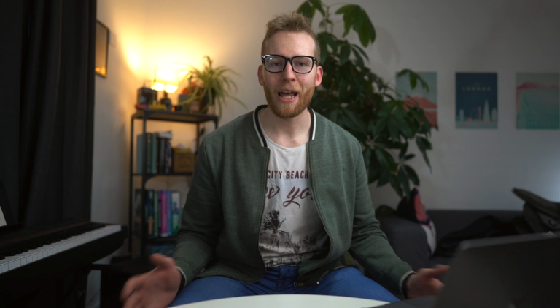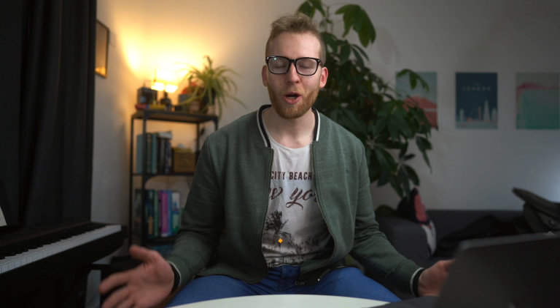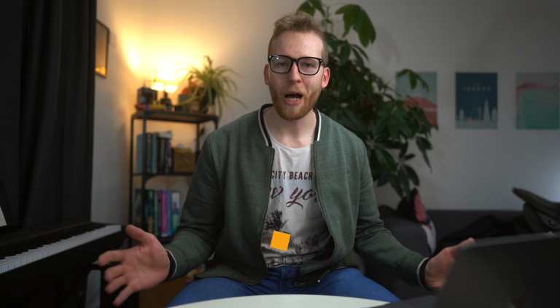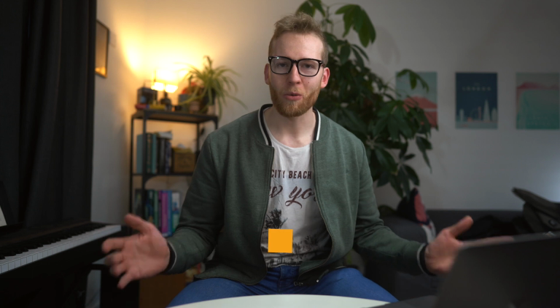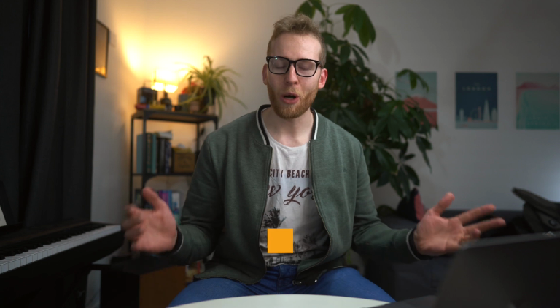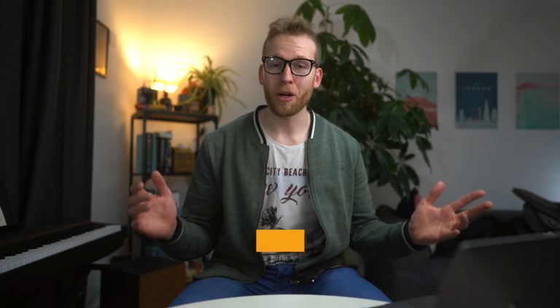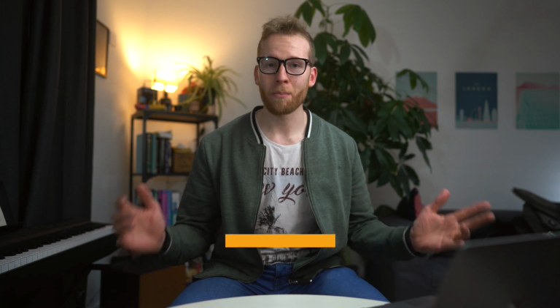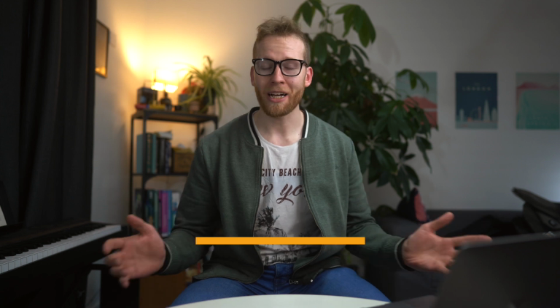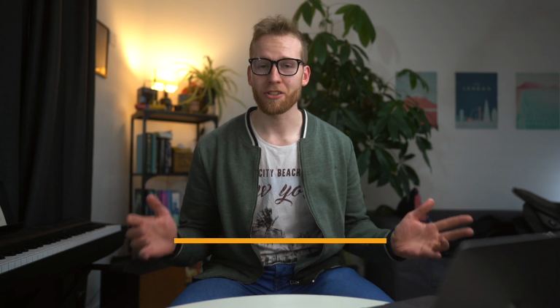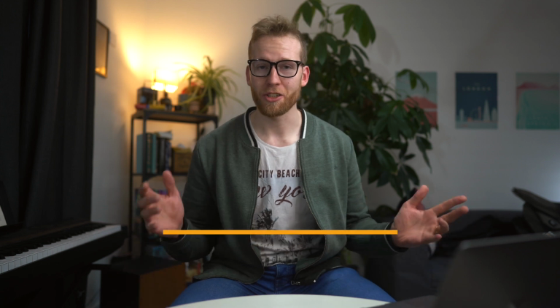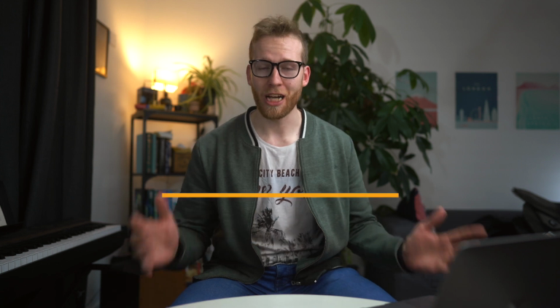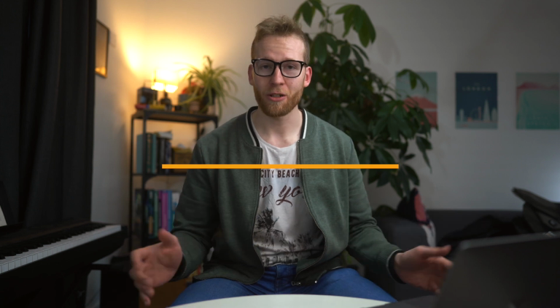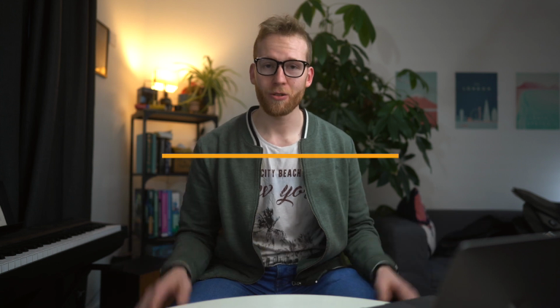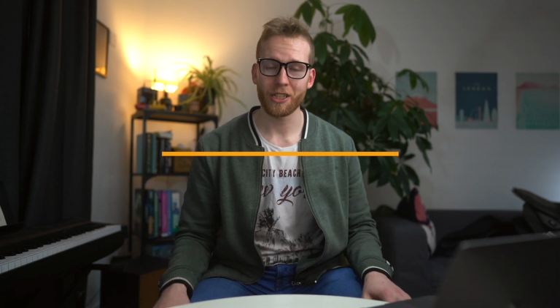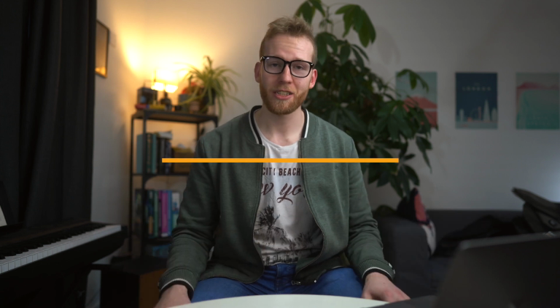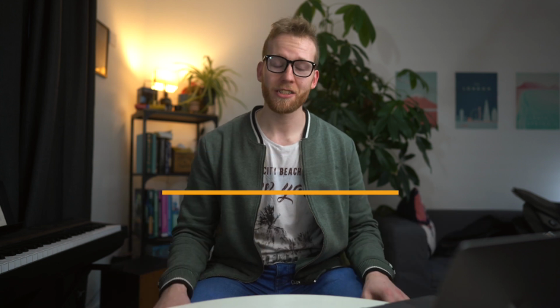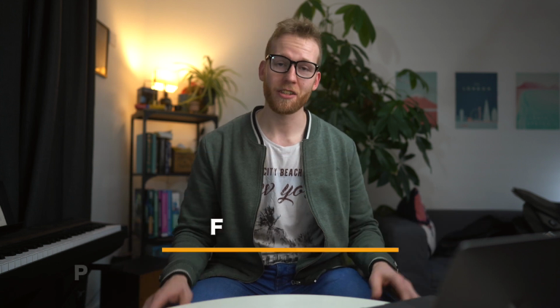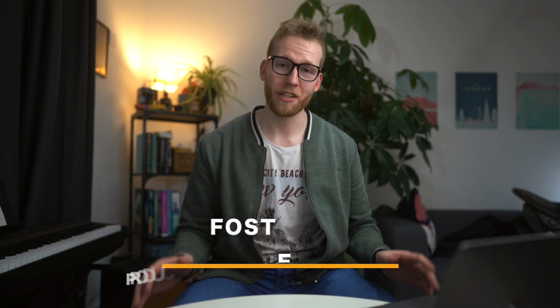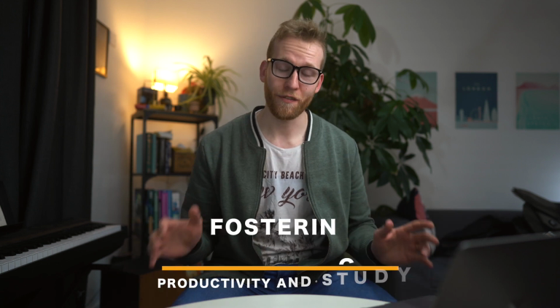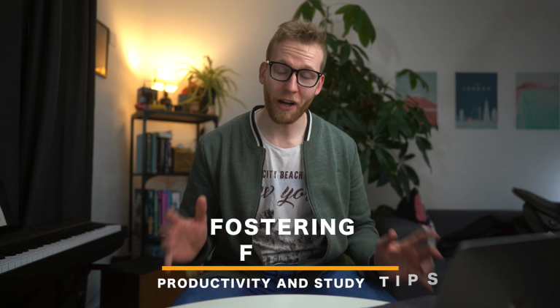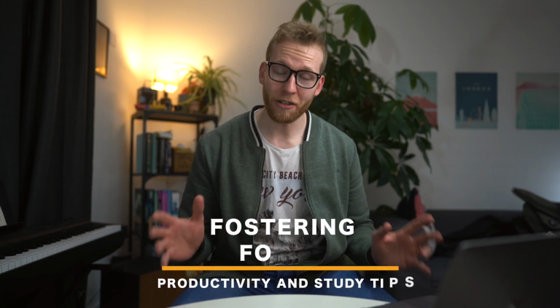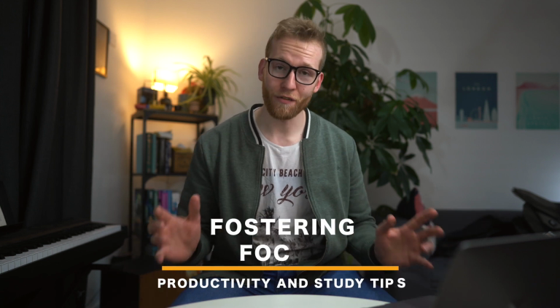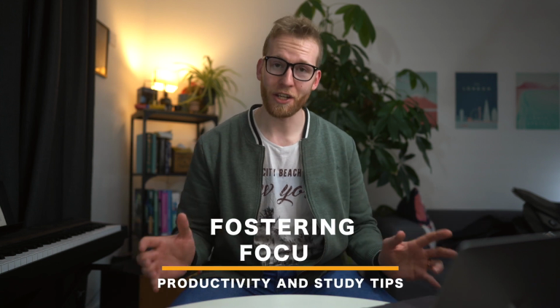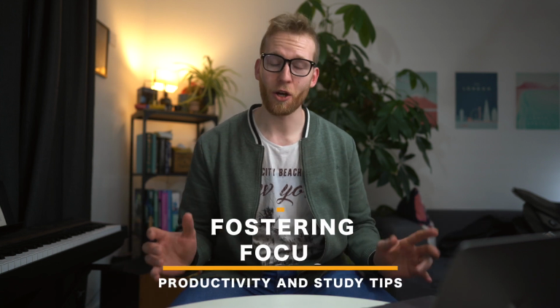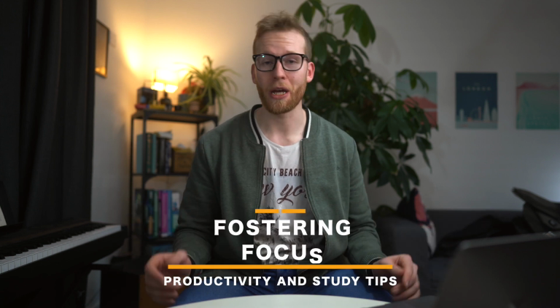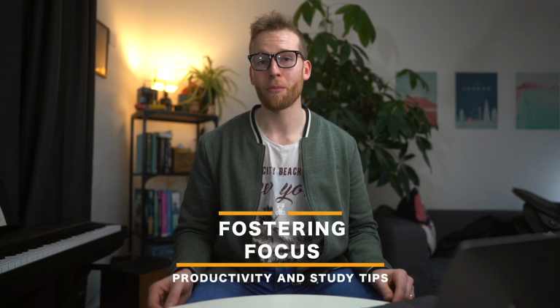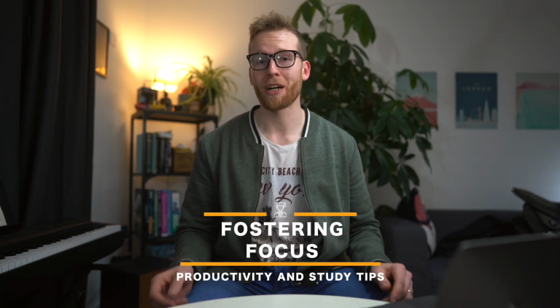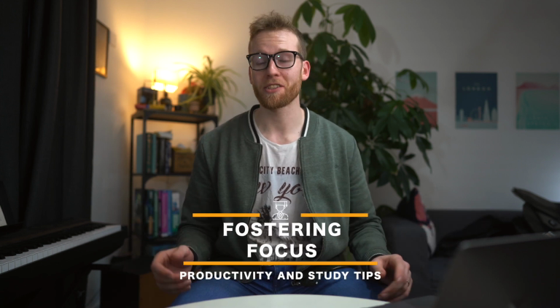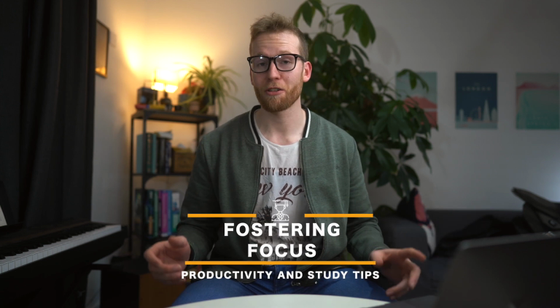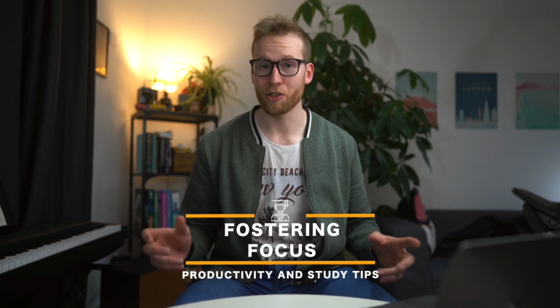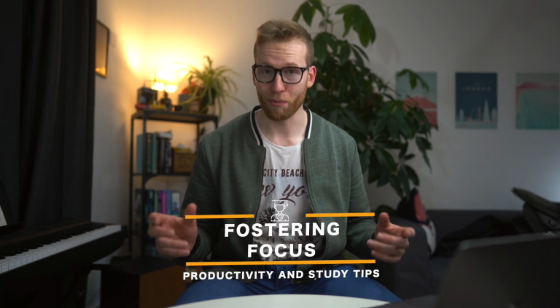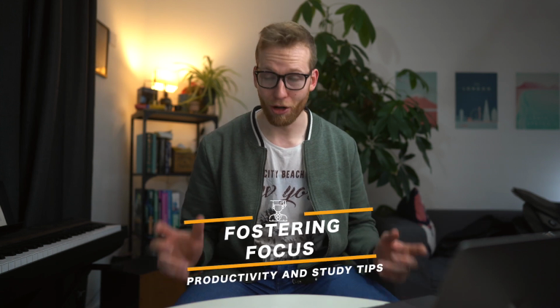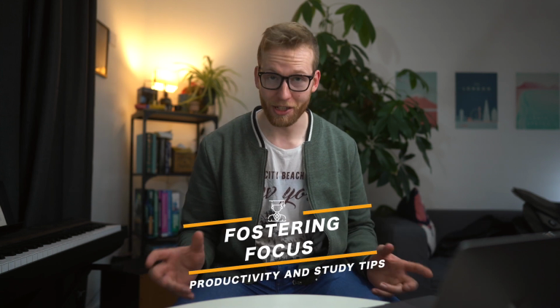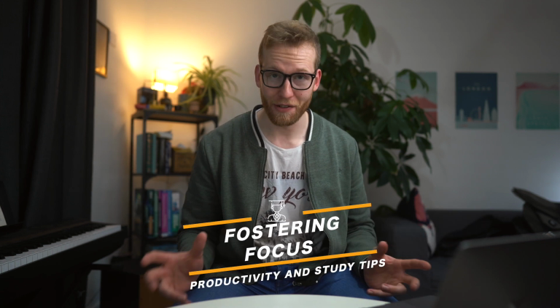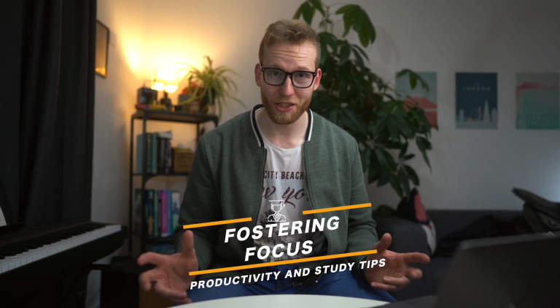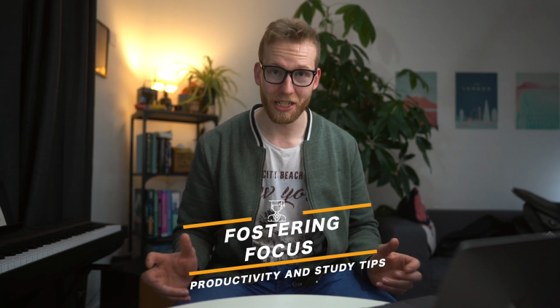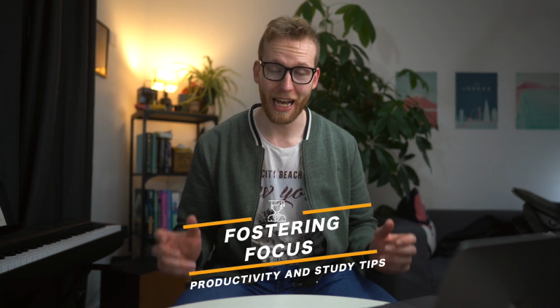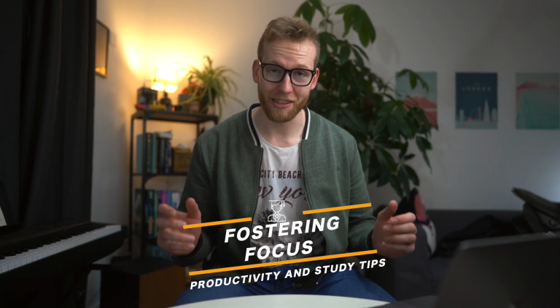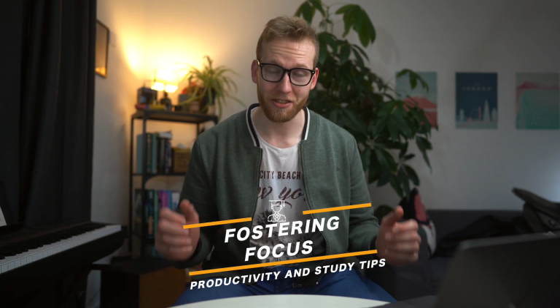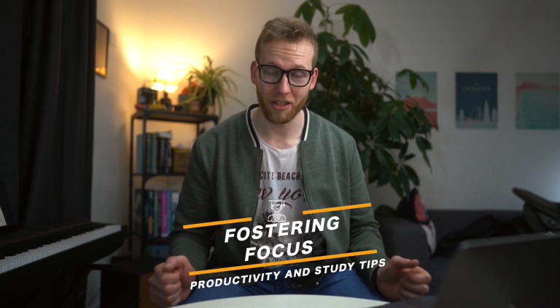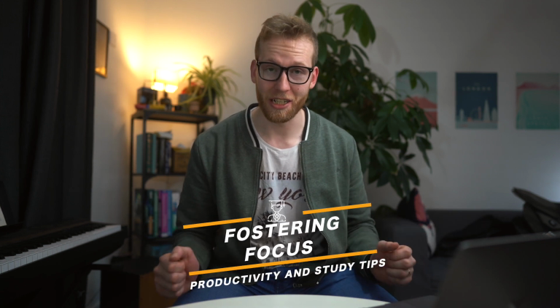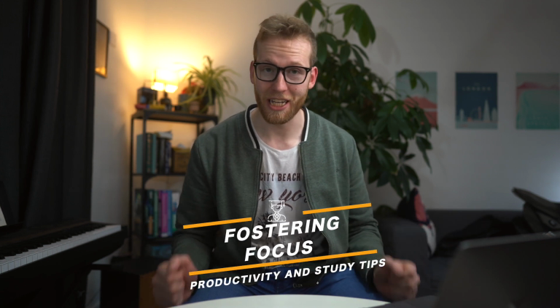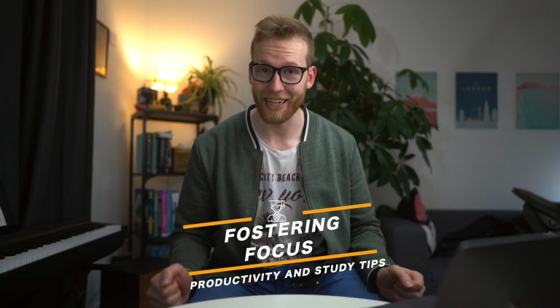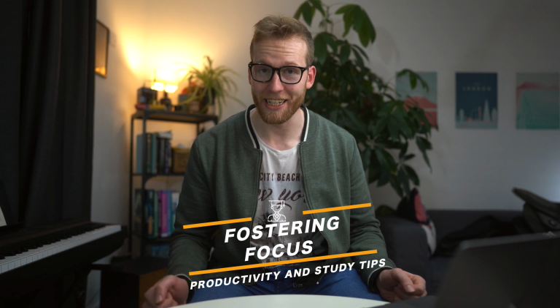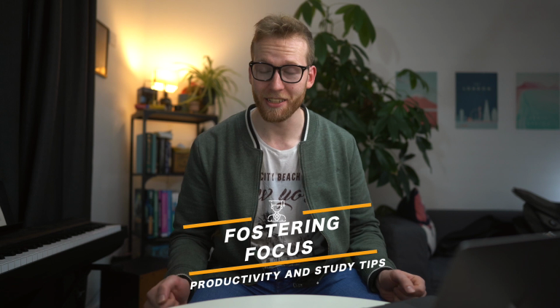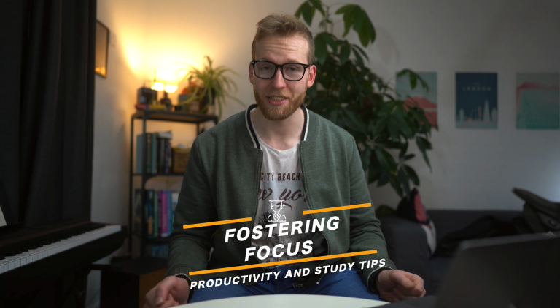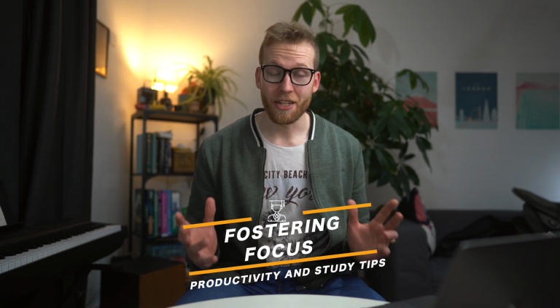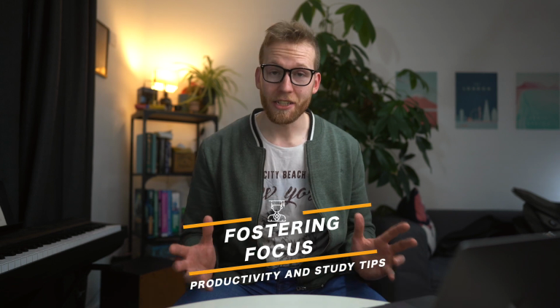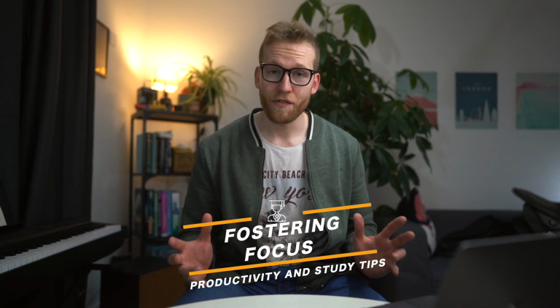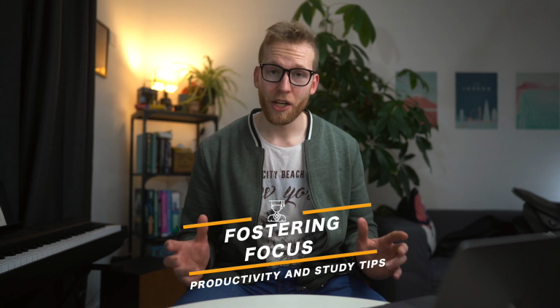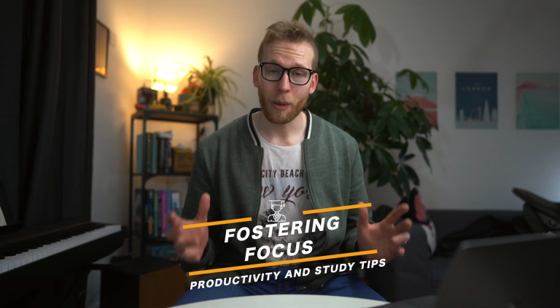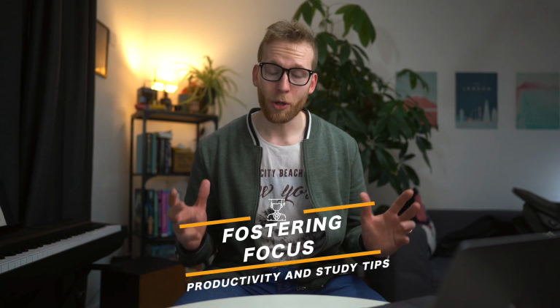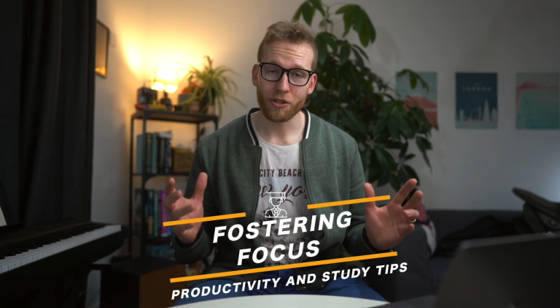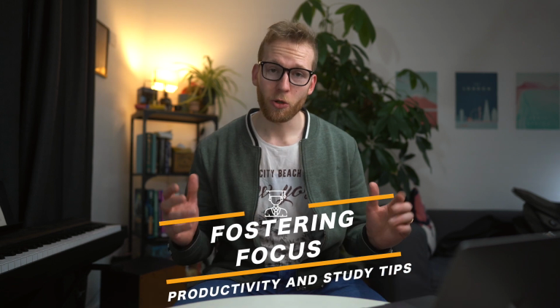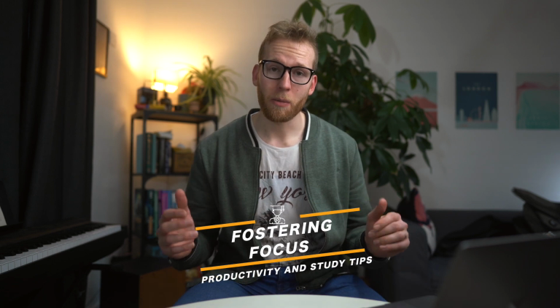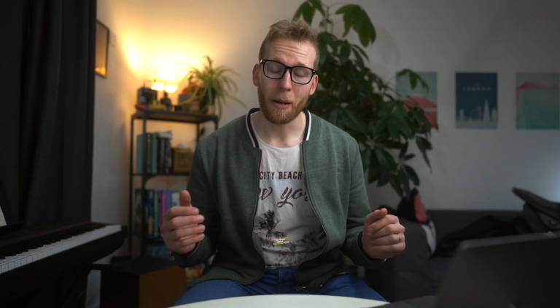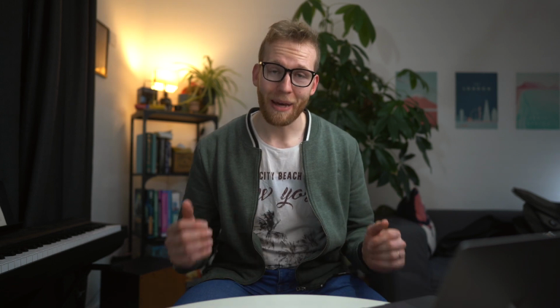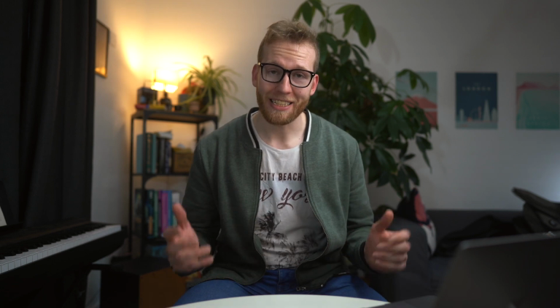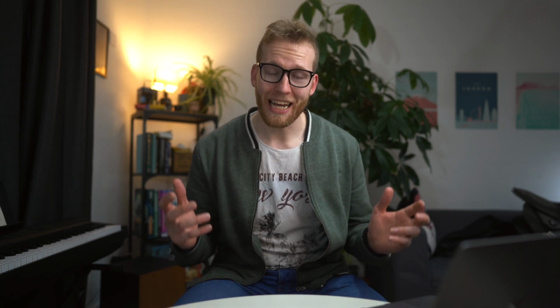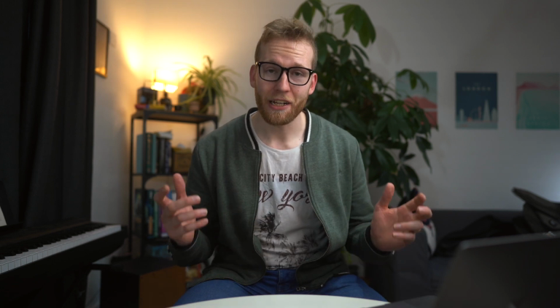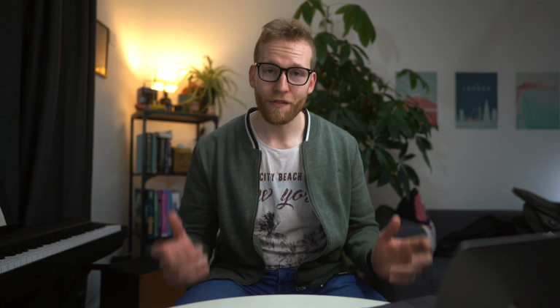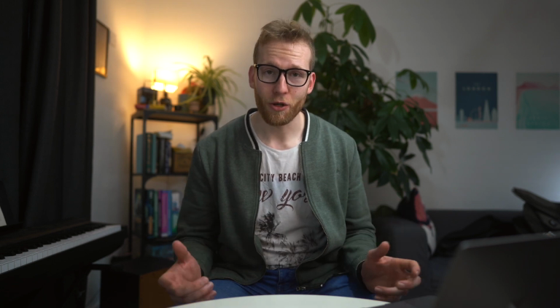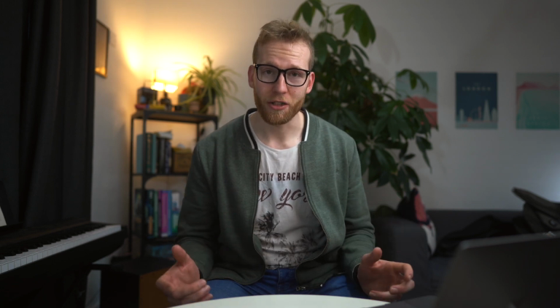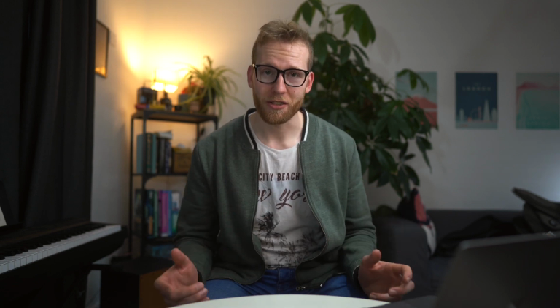Hello and welcome back to the channel. This is the final video in my series on productivity and study techniques, and in this video I'm going to talk about maintaining focus.